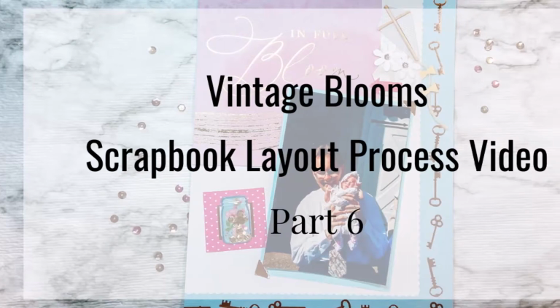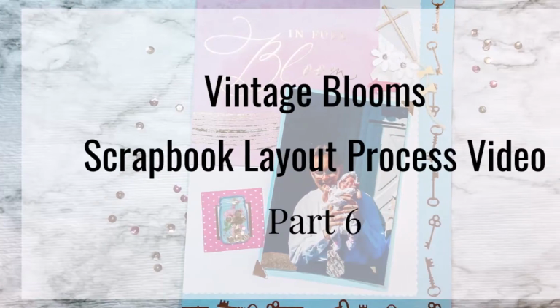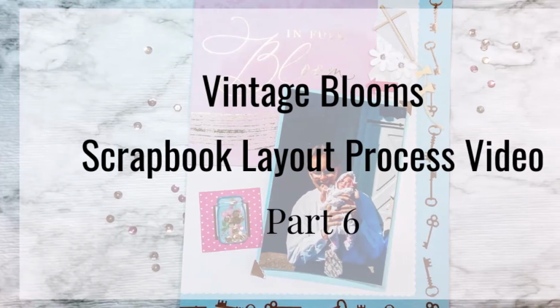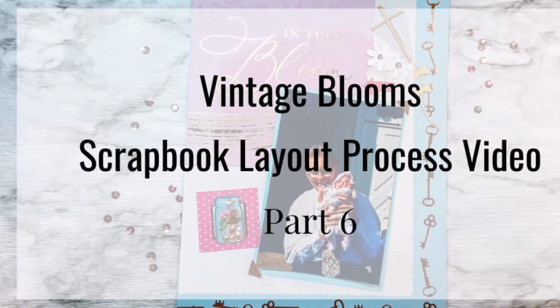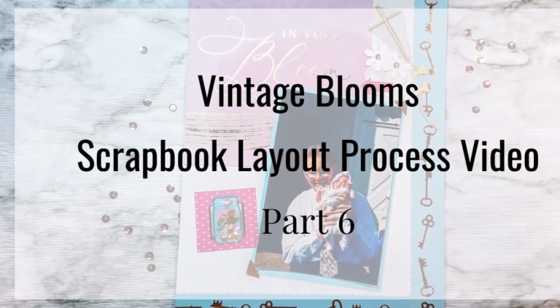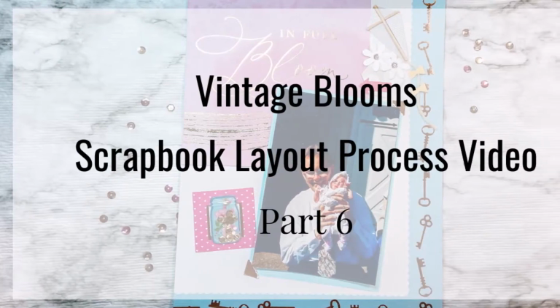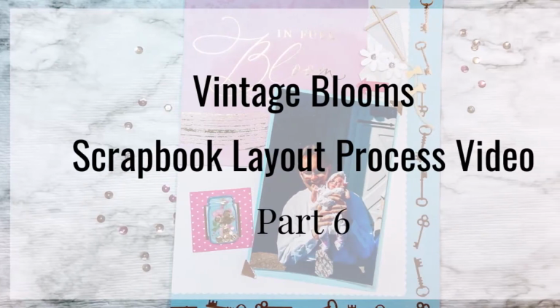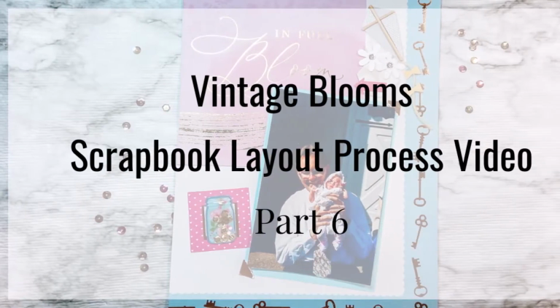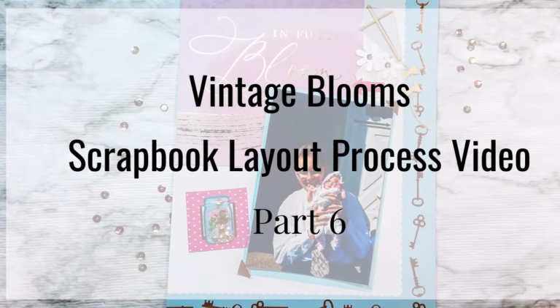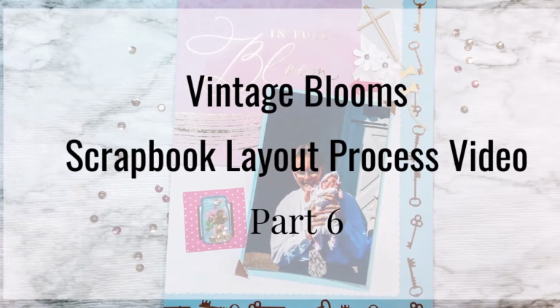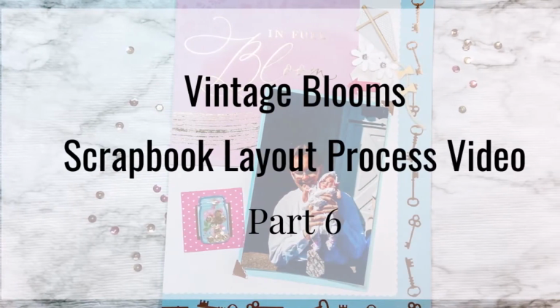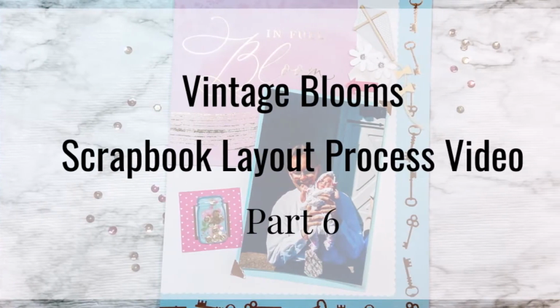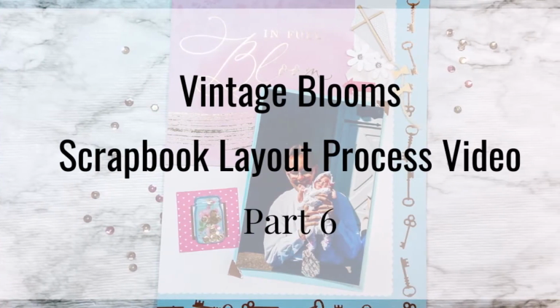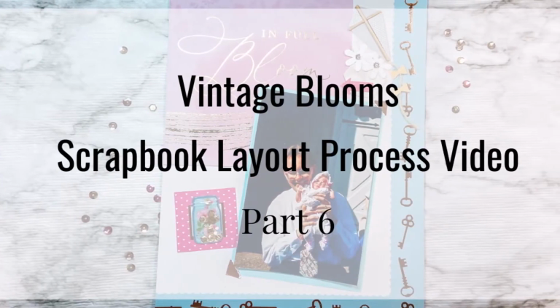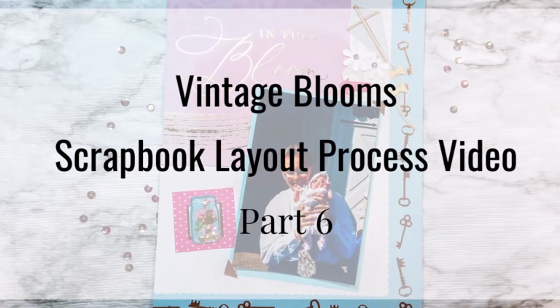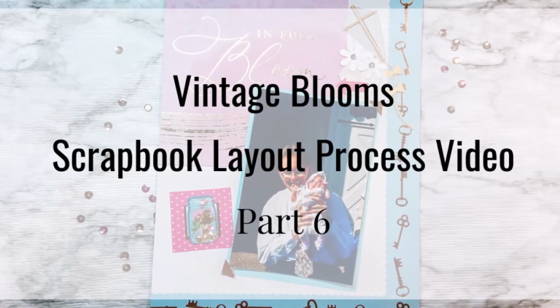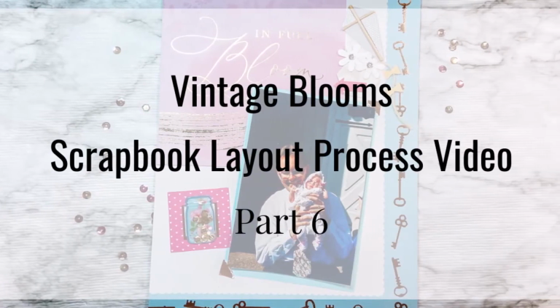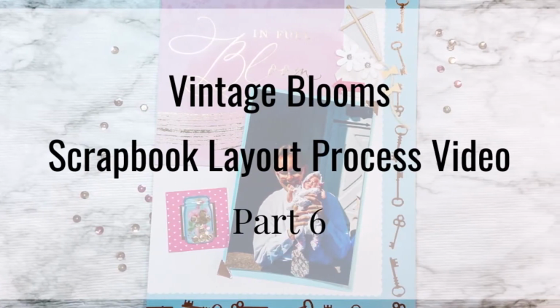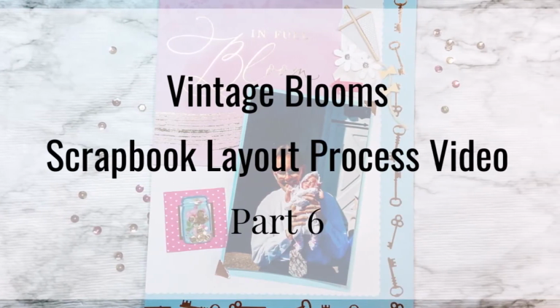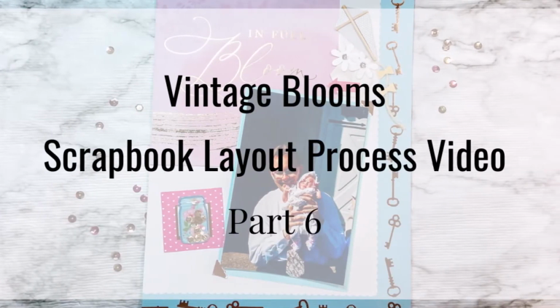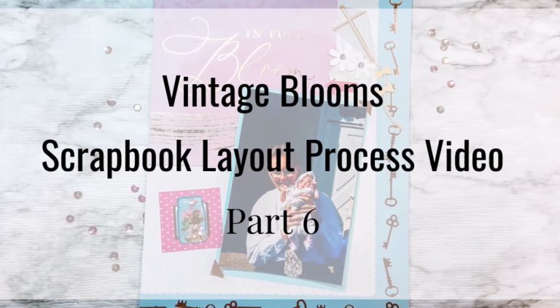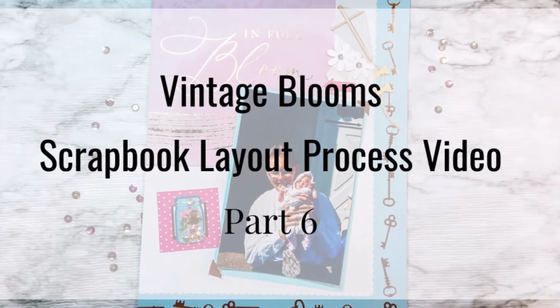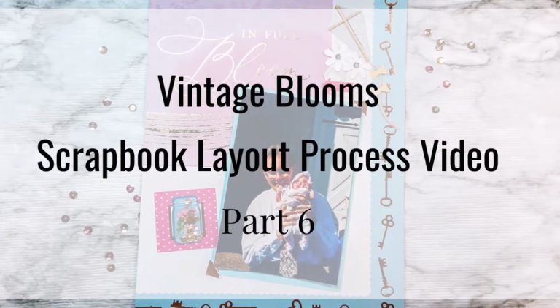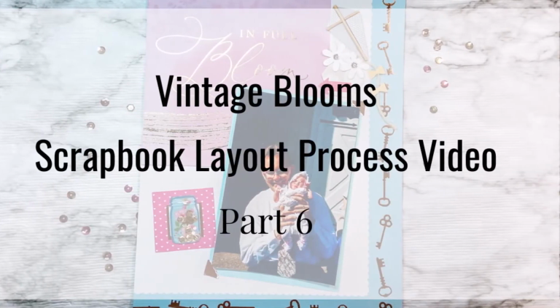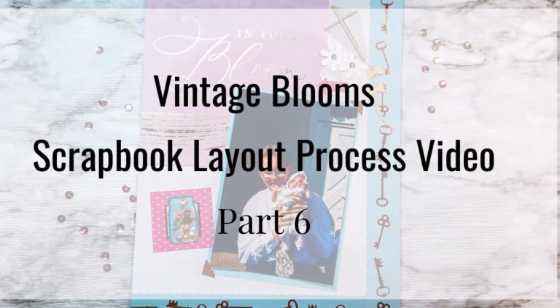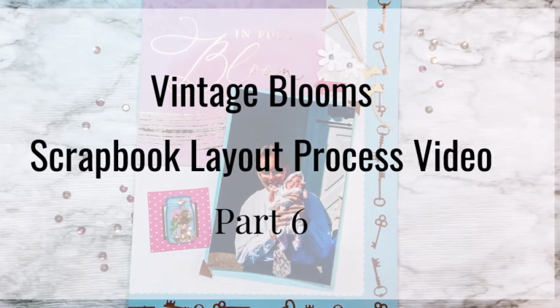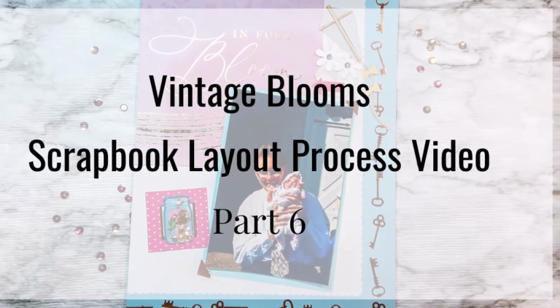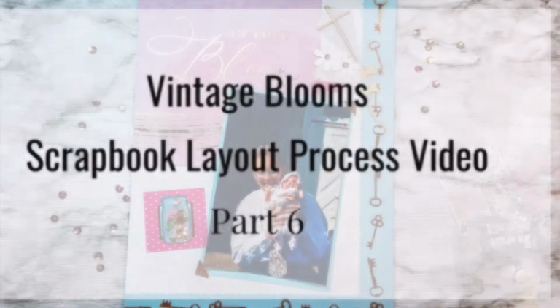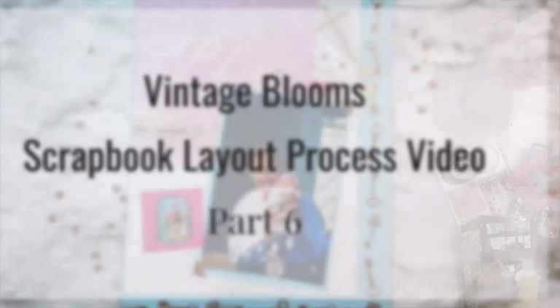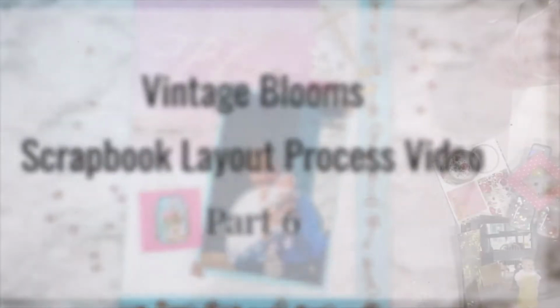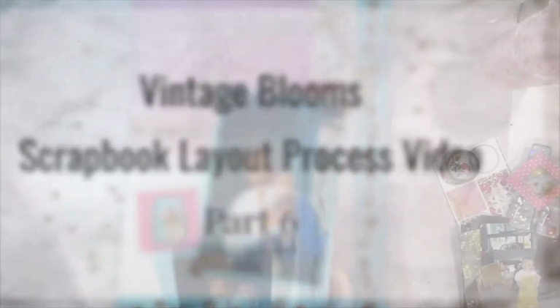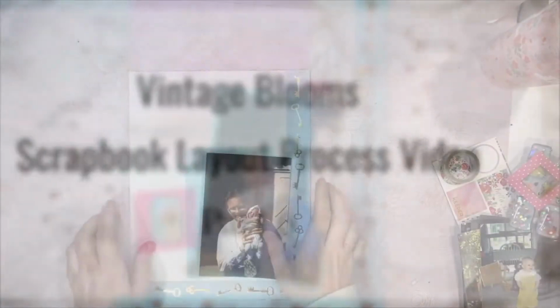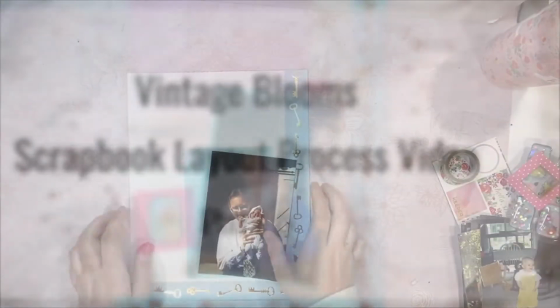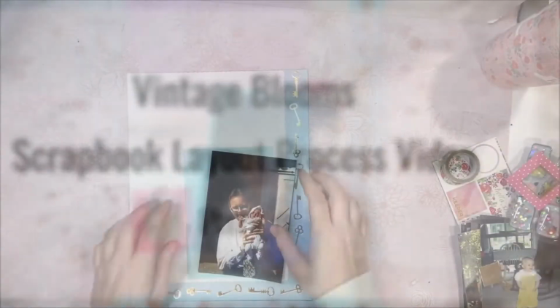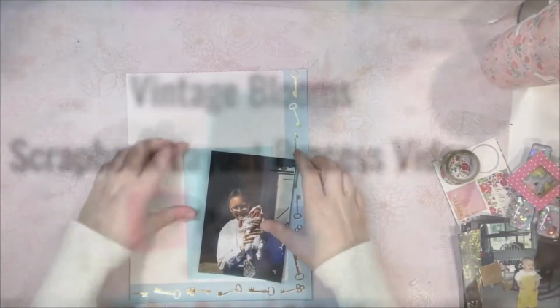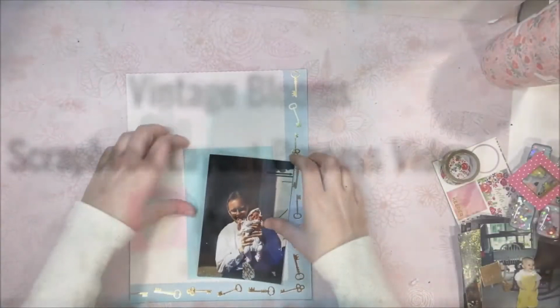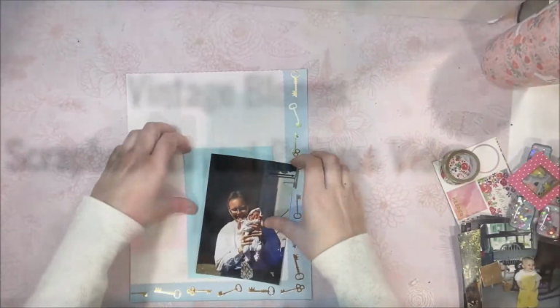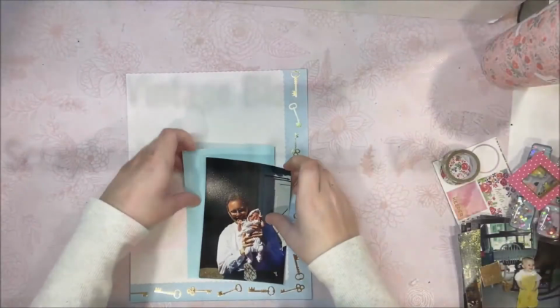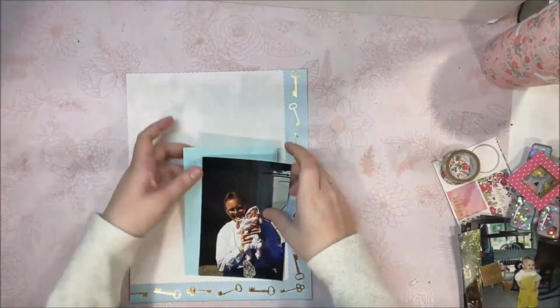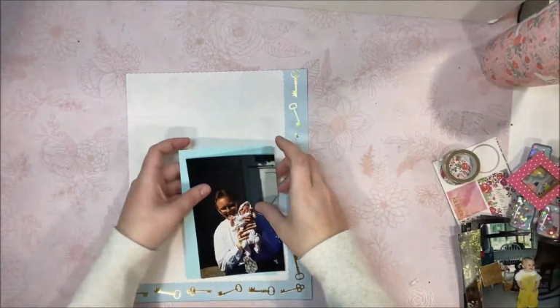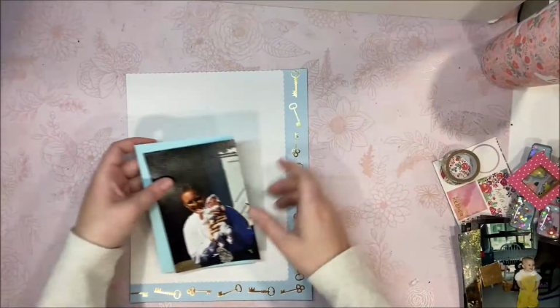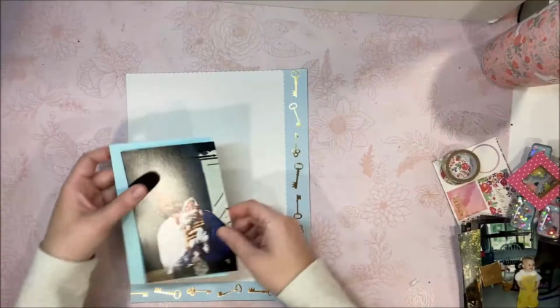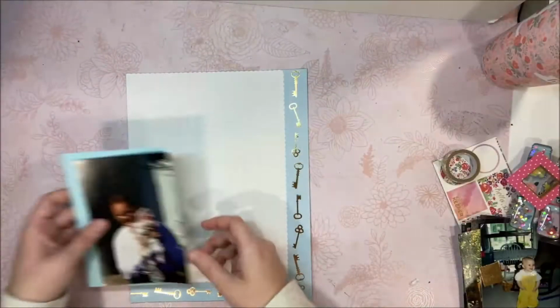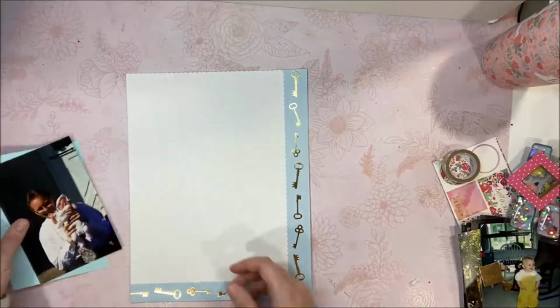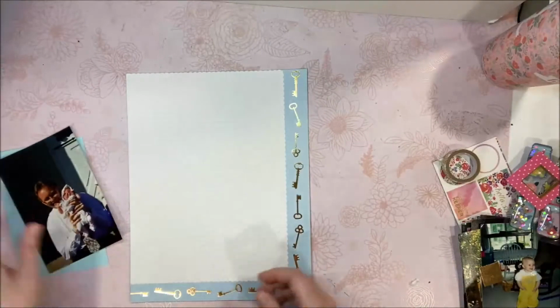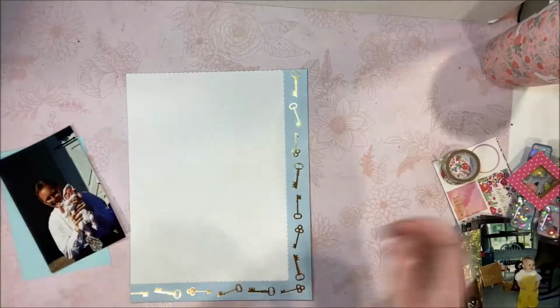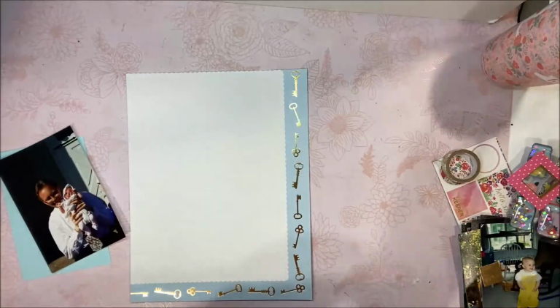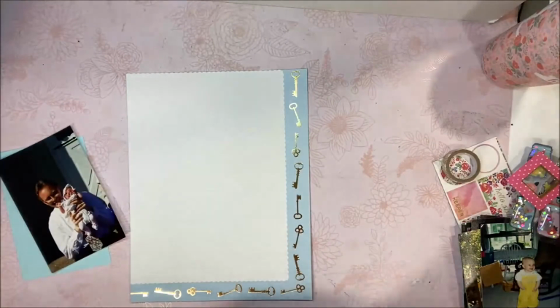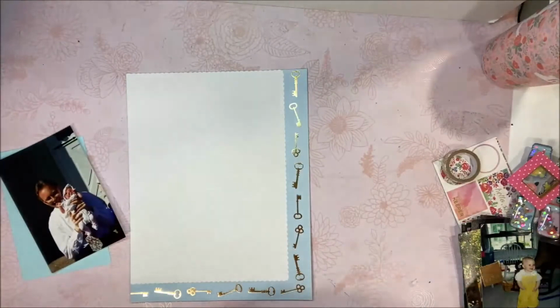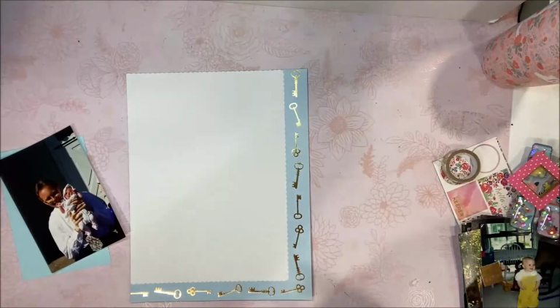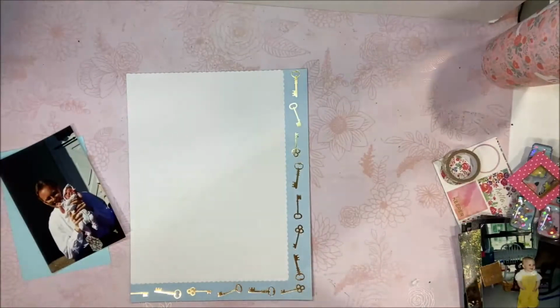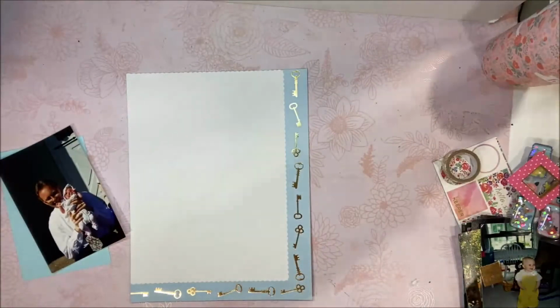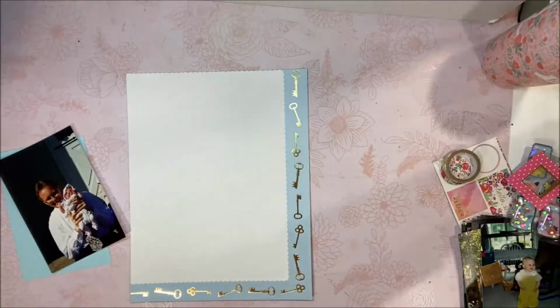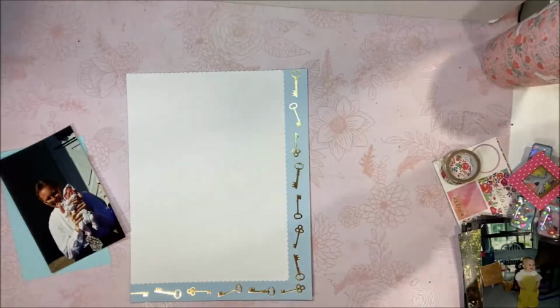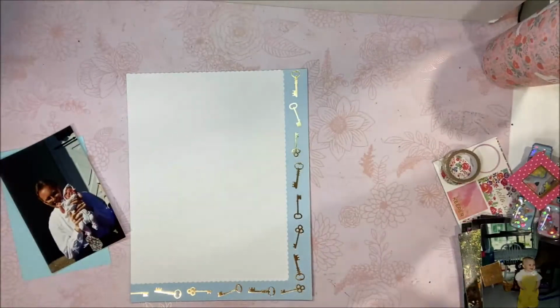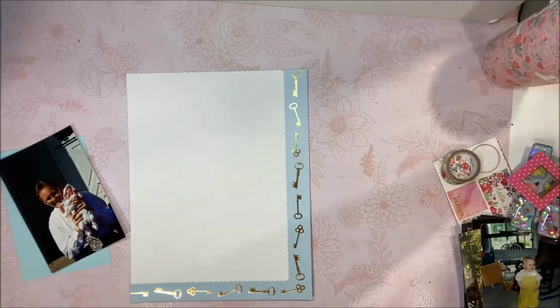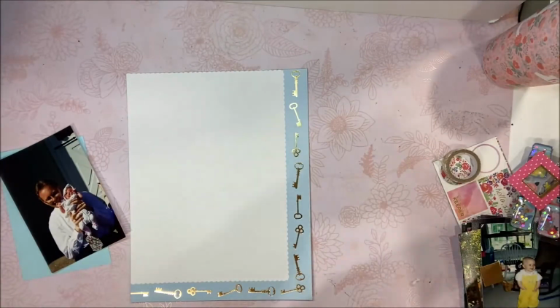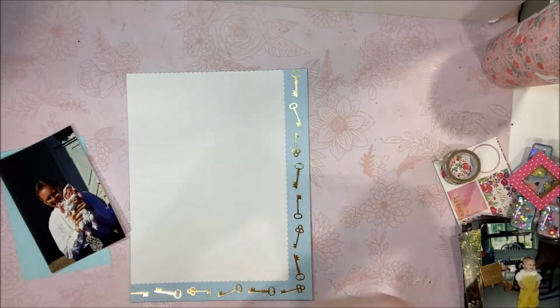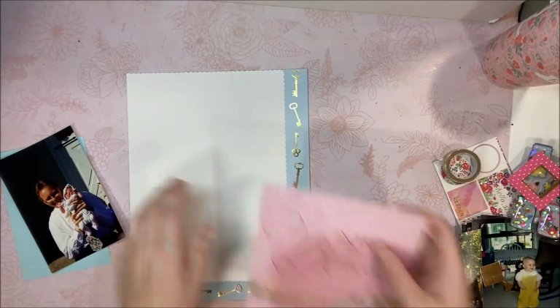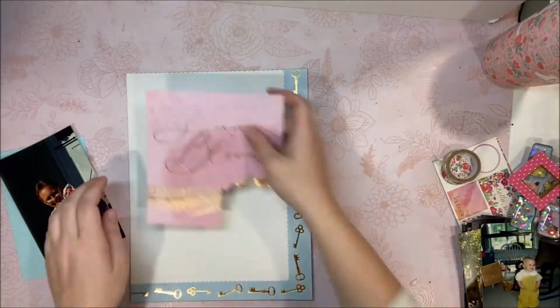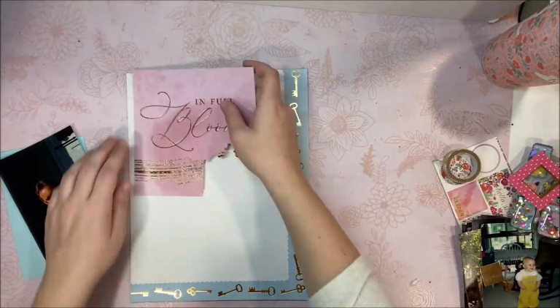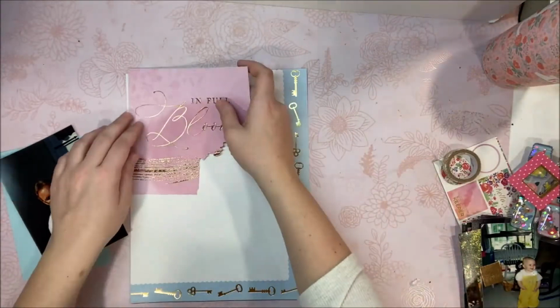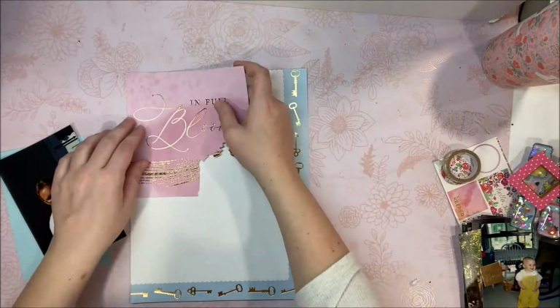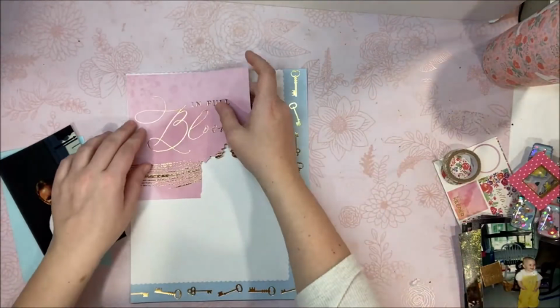Hi everyone, welcome back to my channel. It's Mimi here, and today we're completing part 6 of our Vintage Bloom scrapbook album.